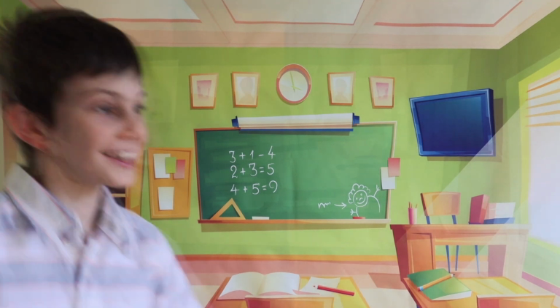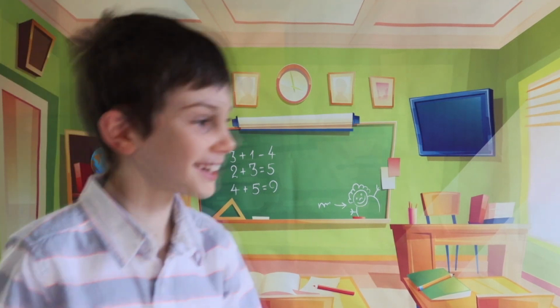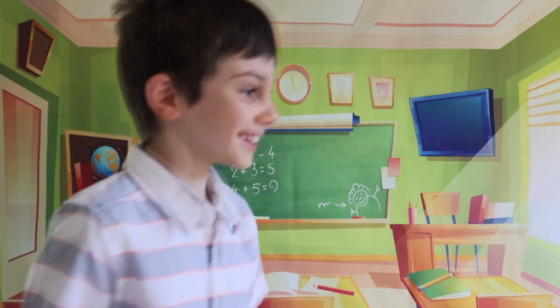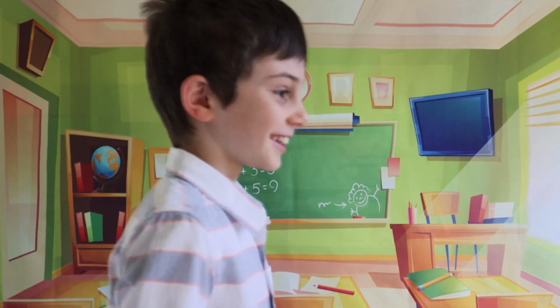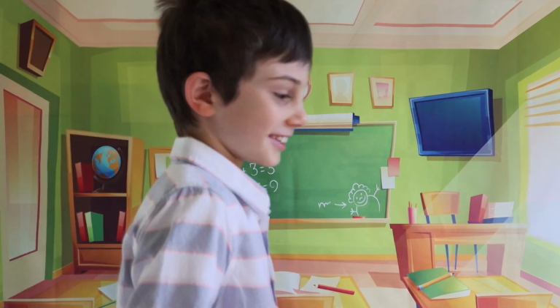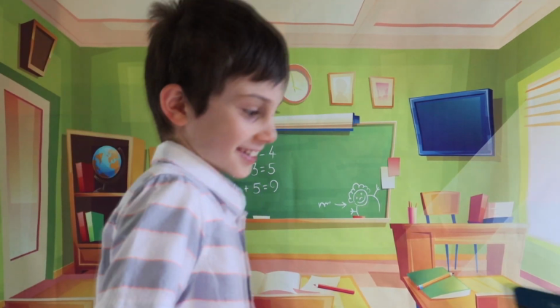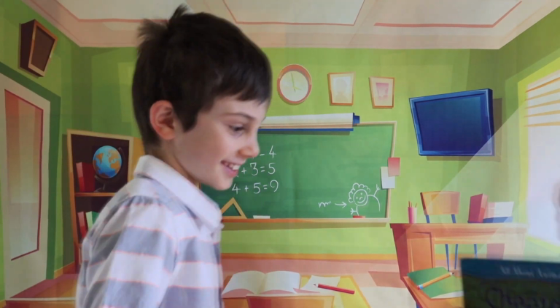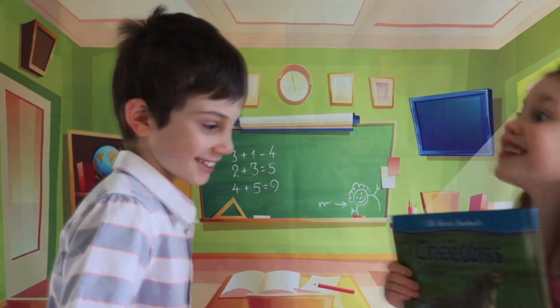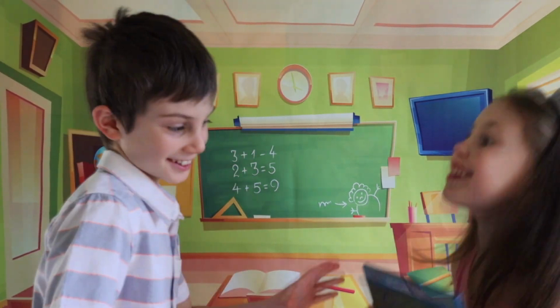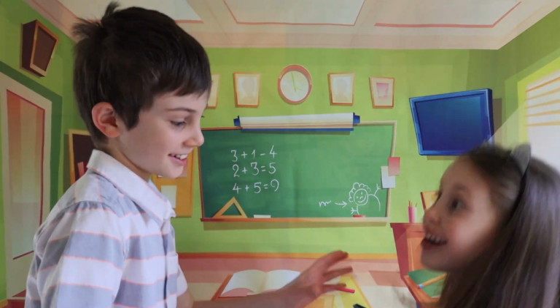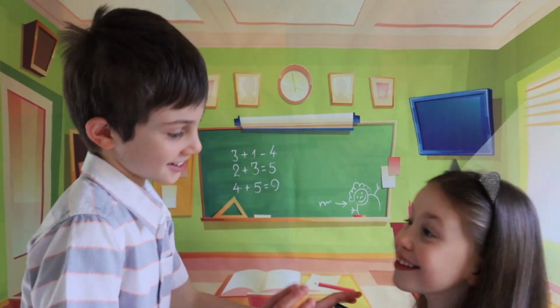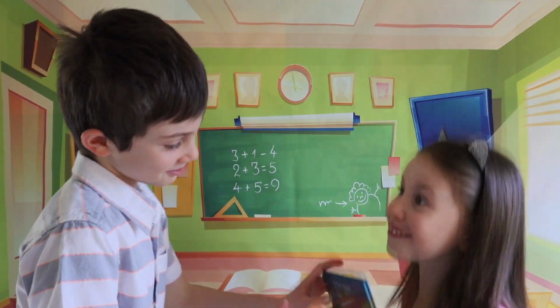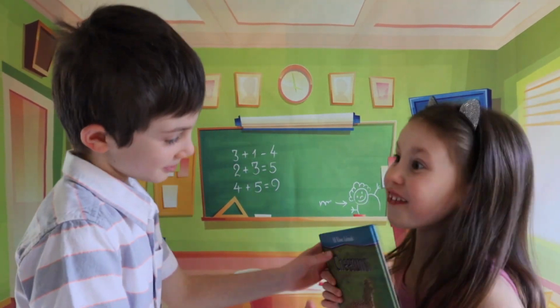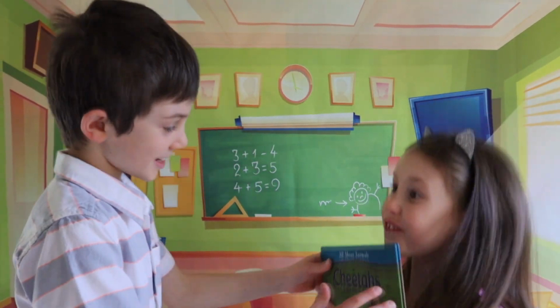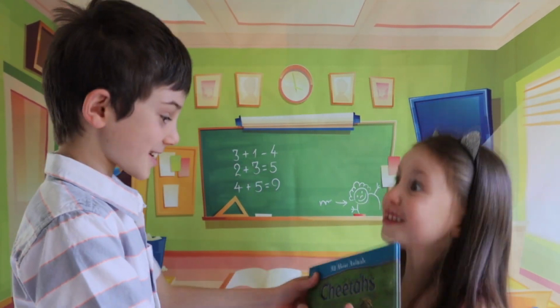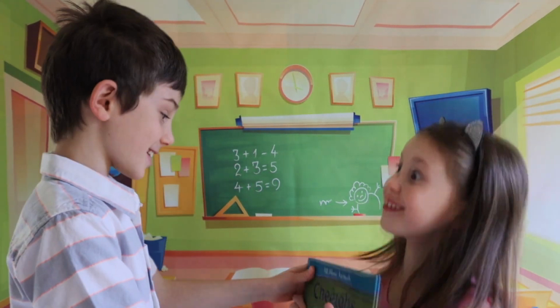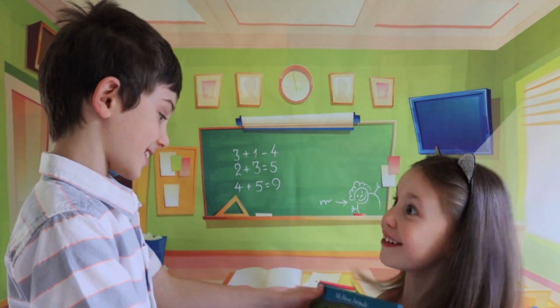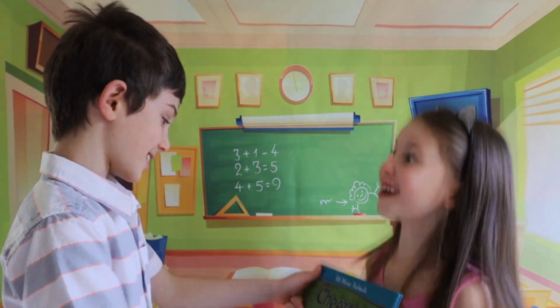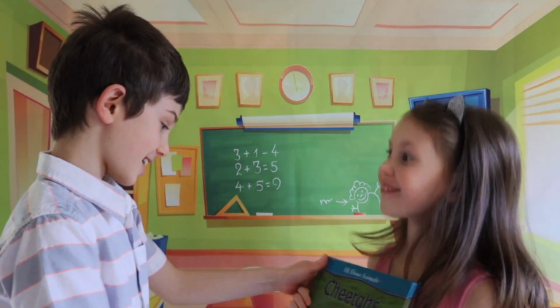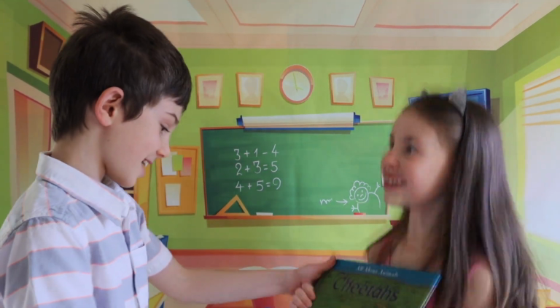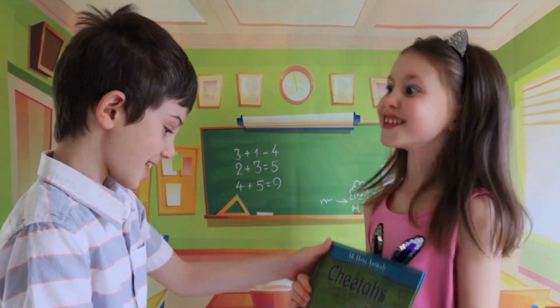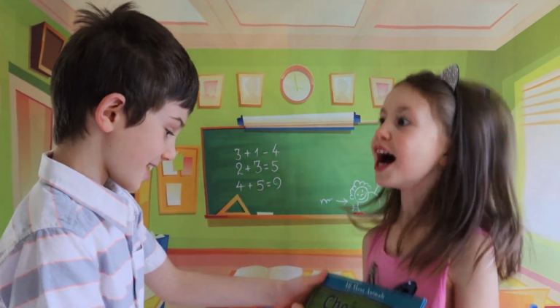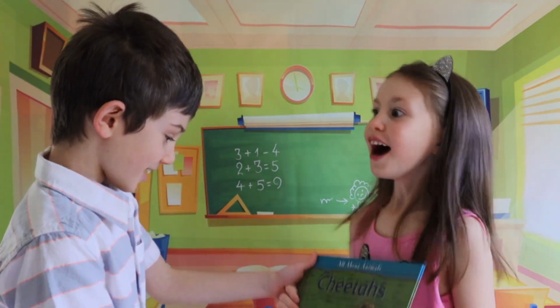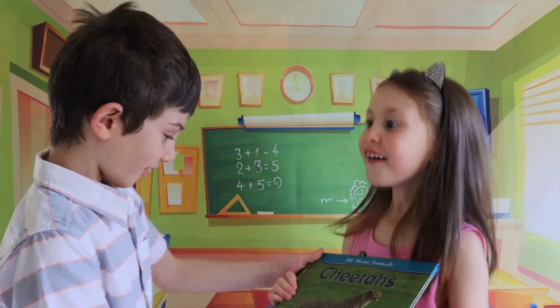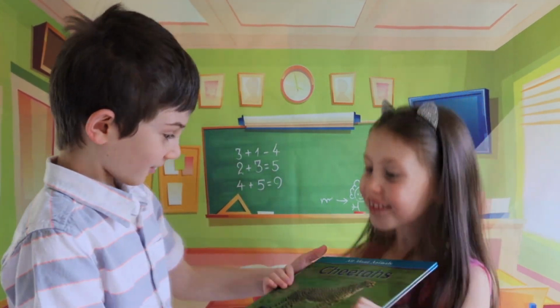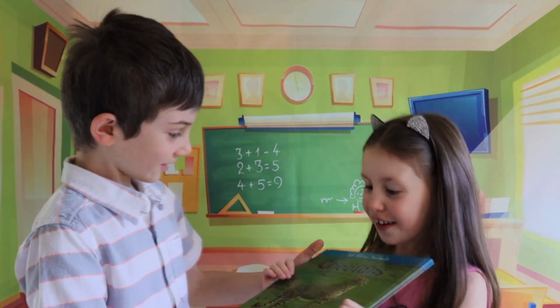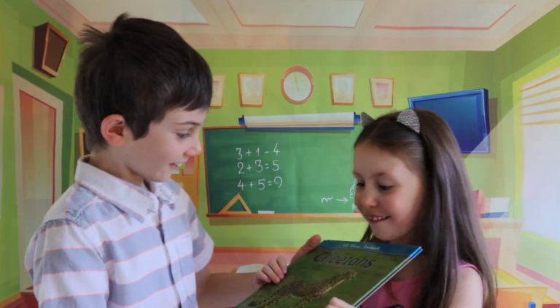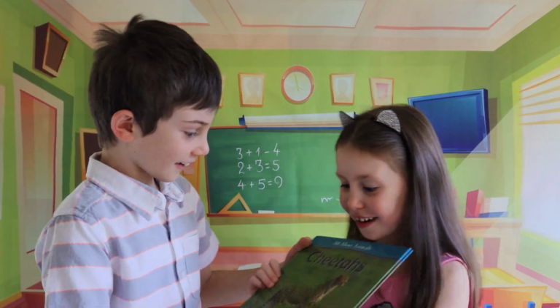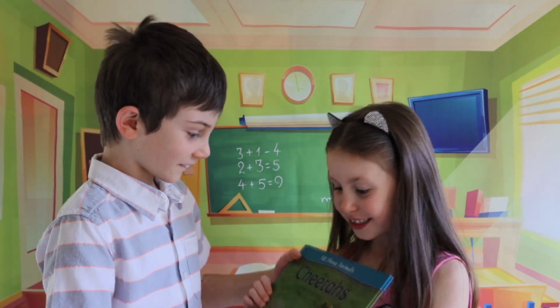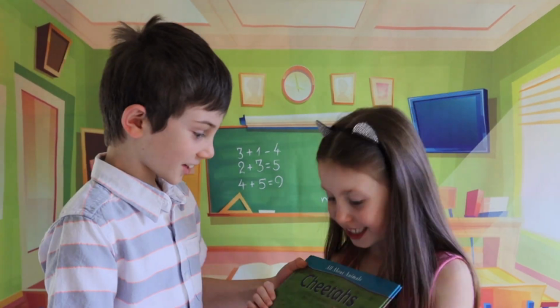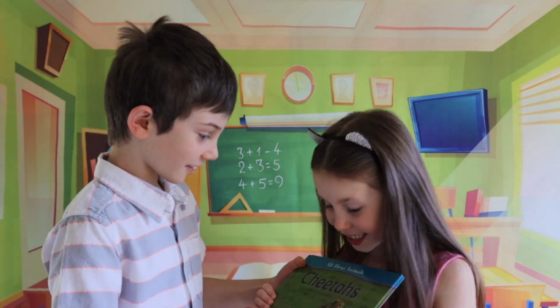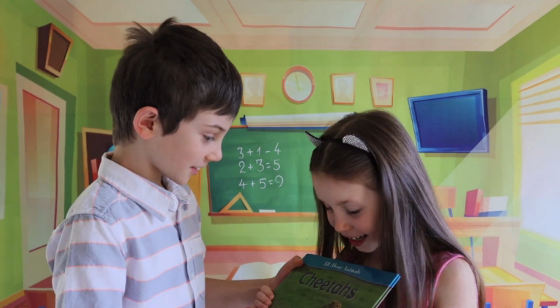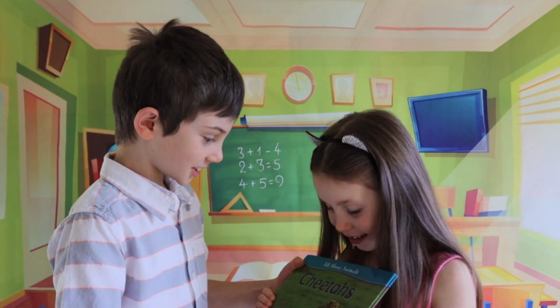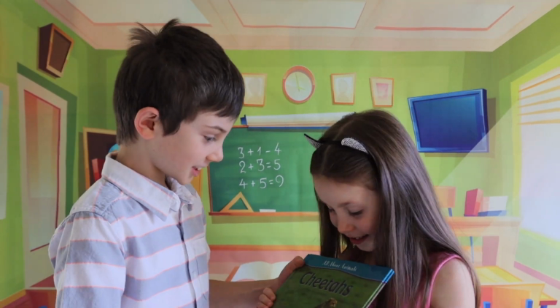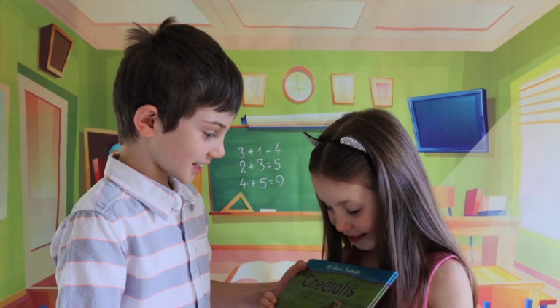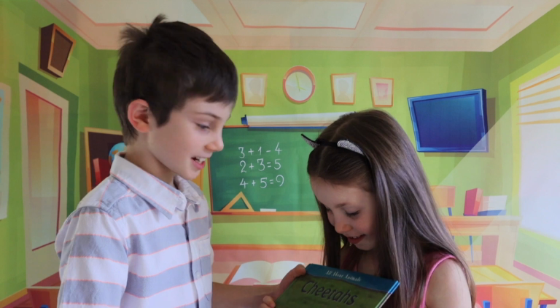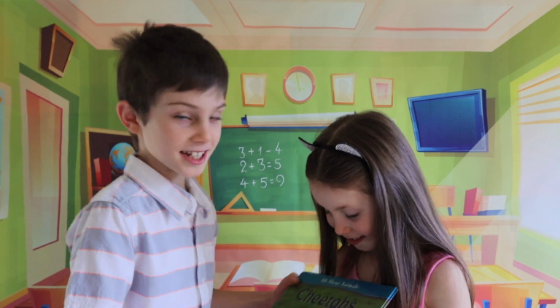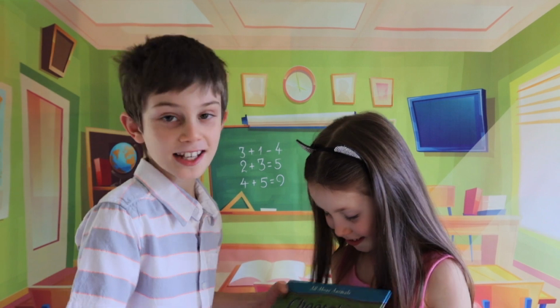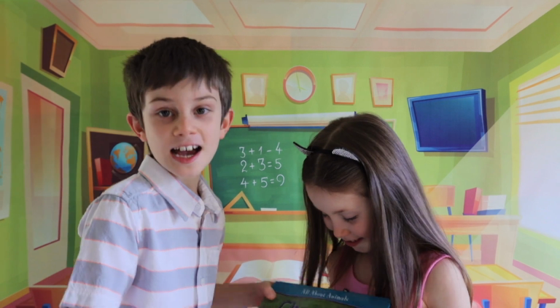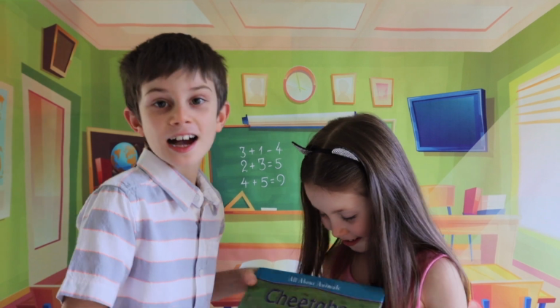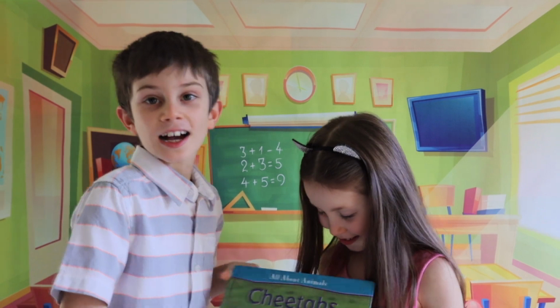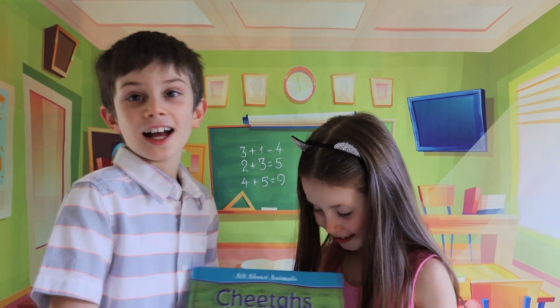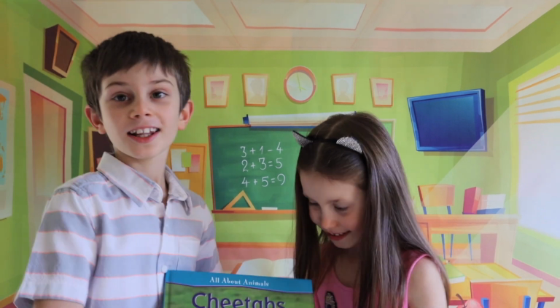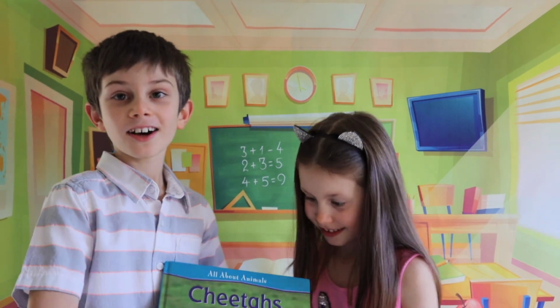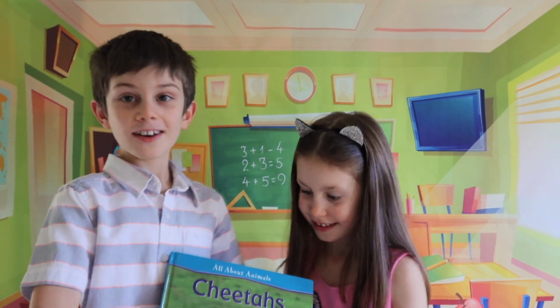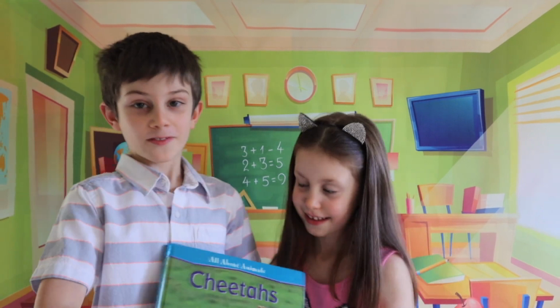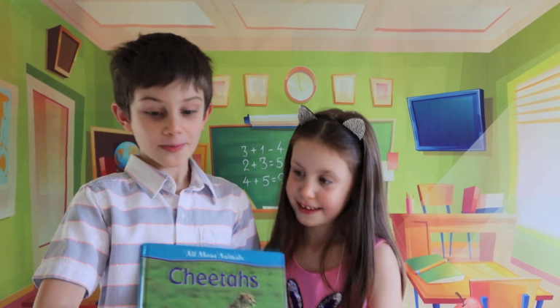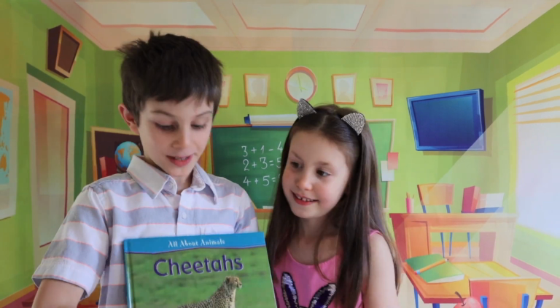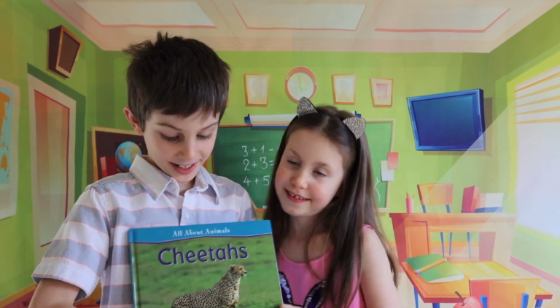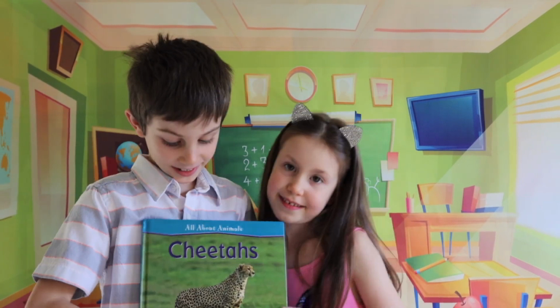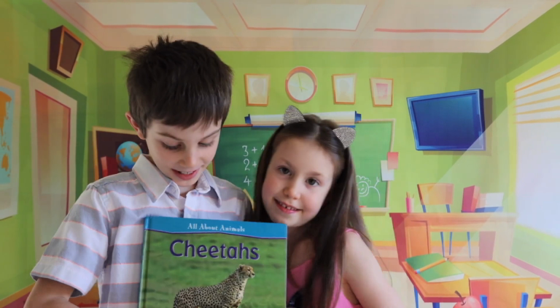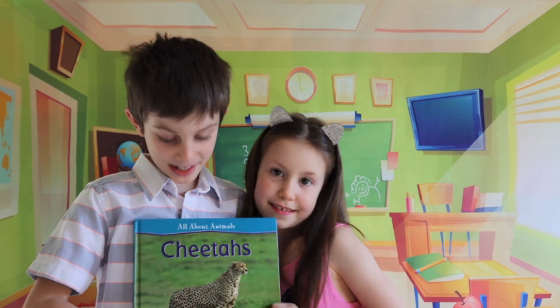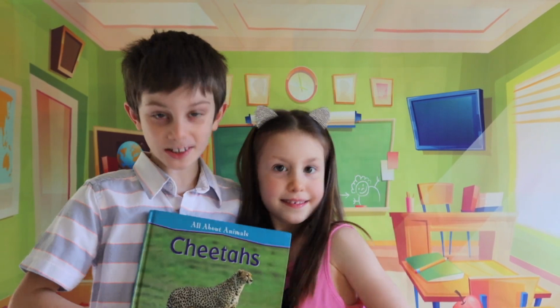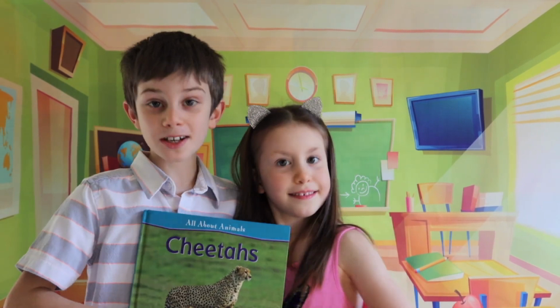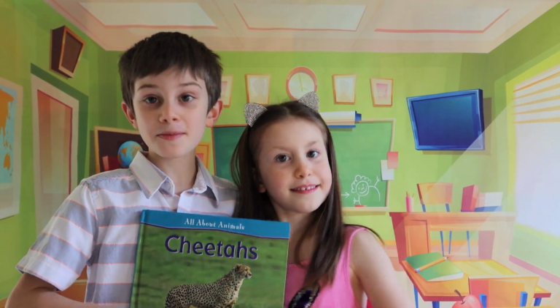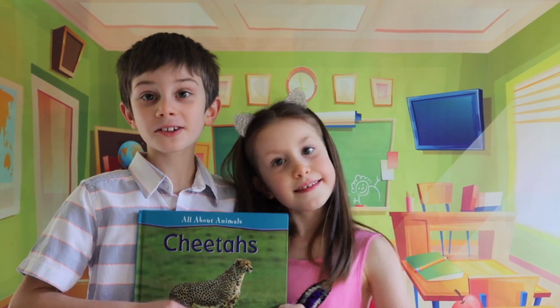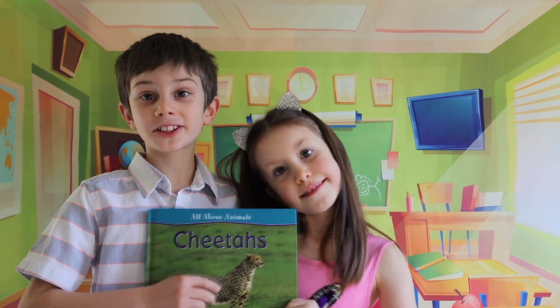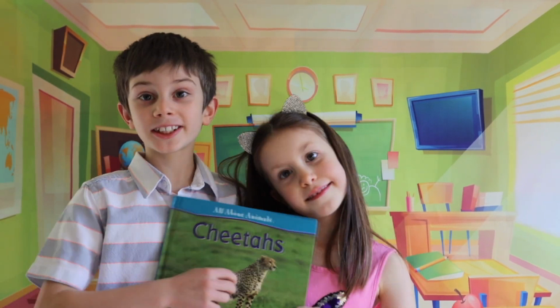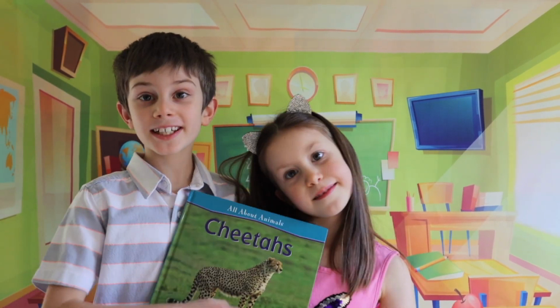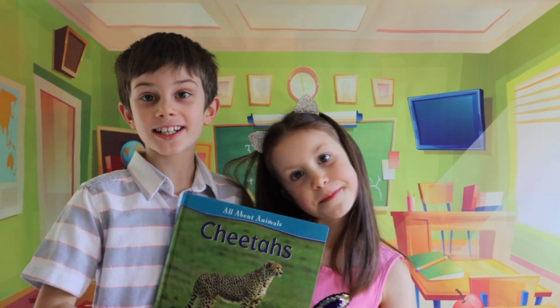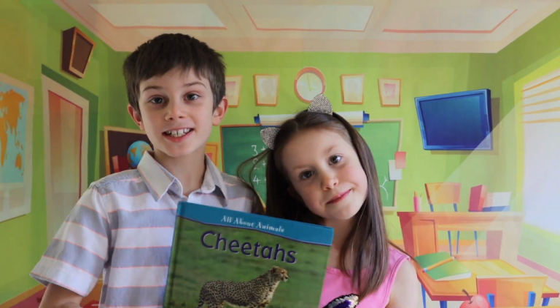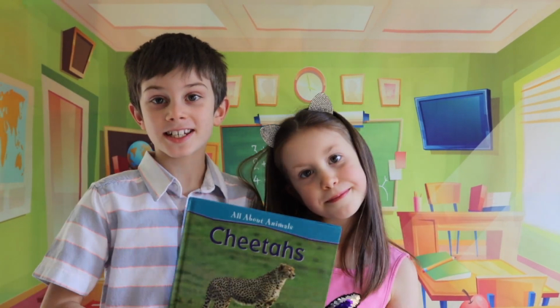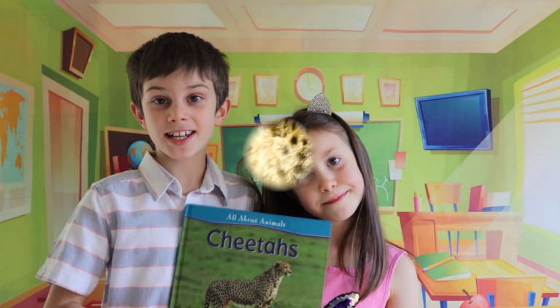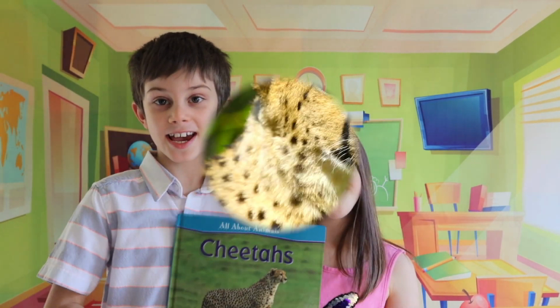What is it? A book about cheetahs. Hello everybody, let's learn about cheetahs today.